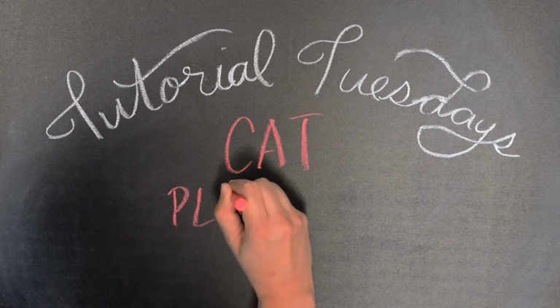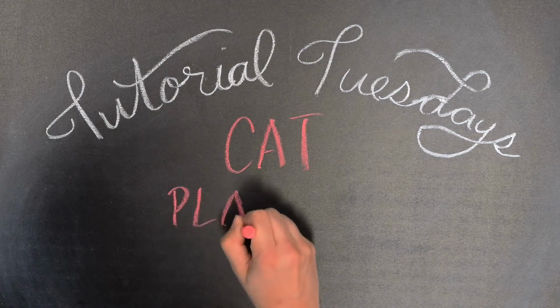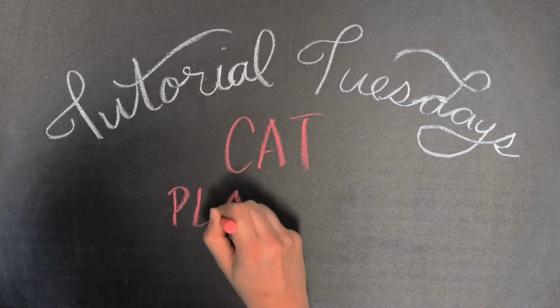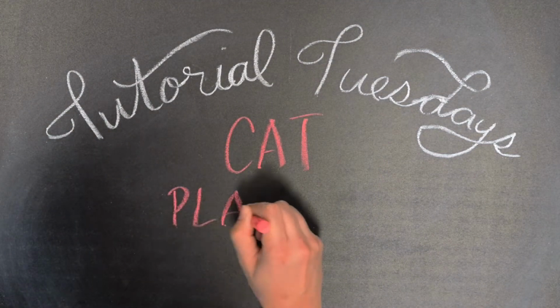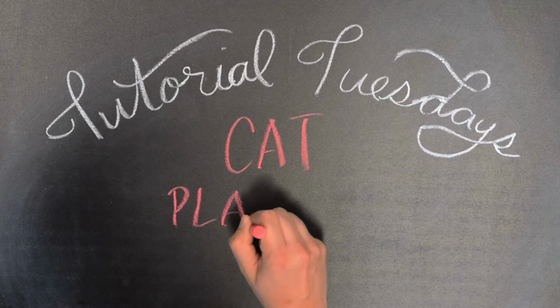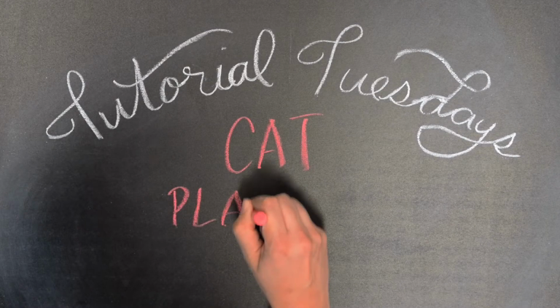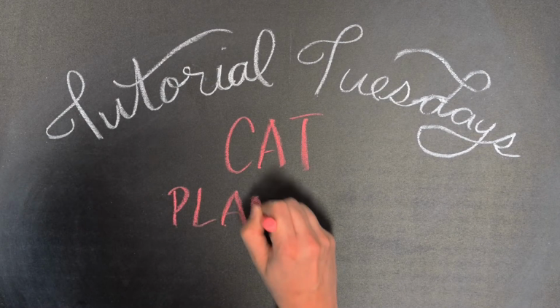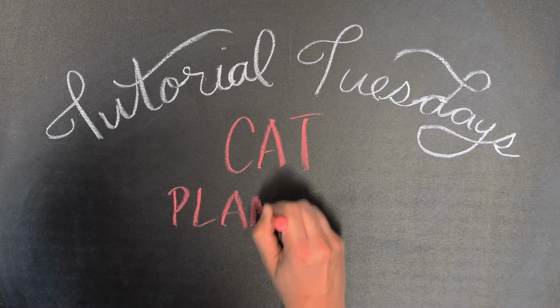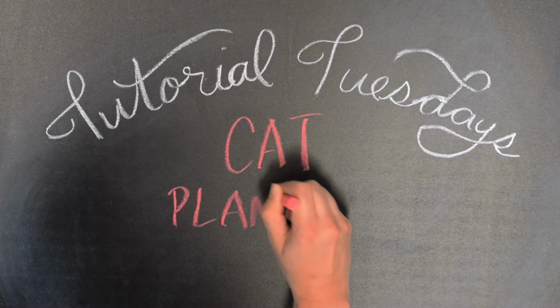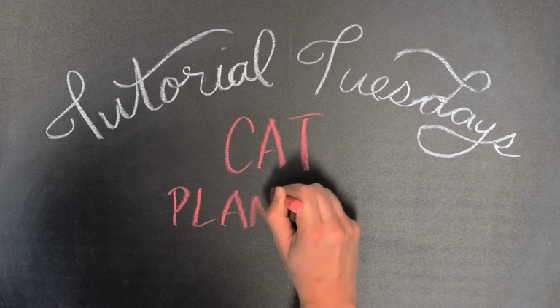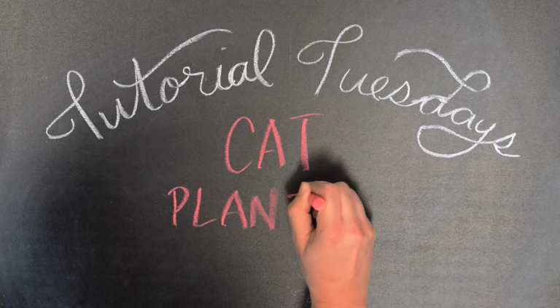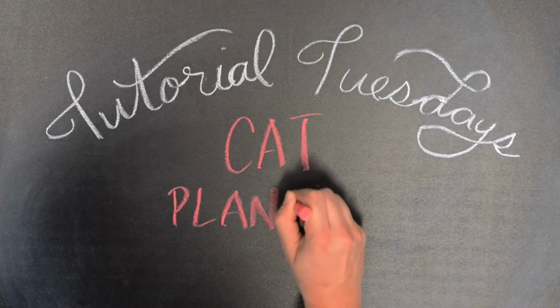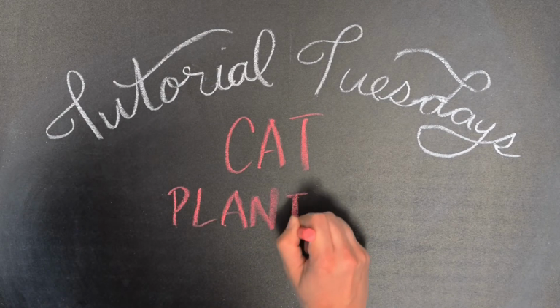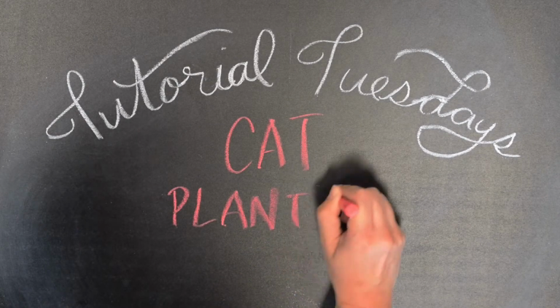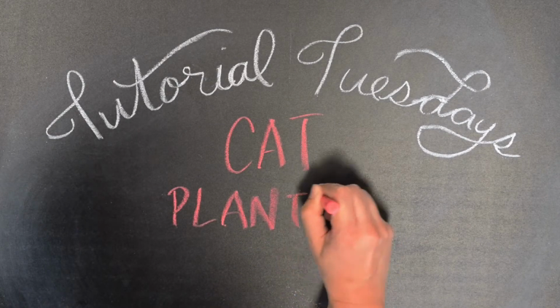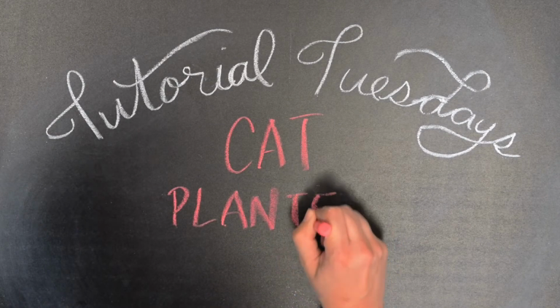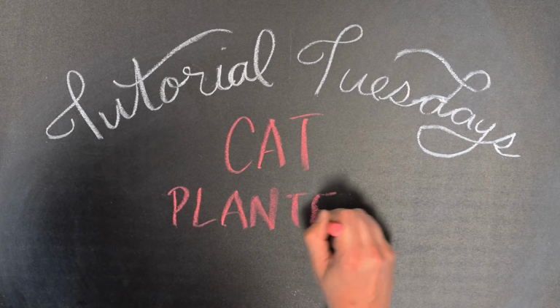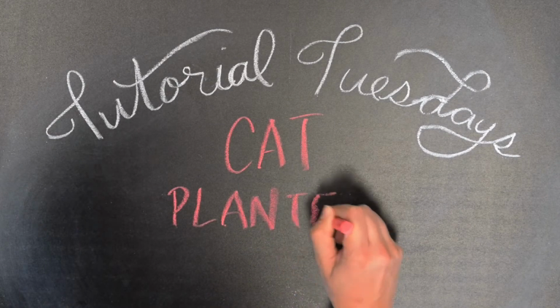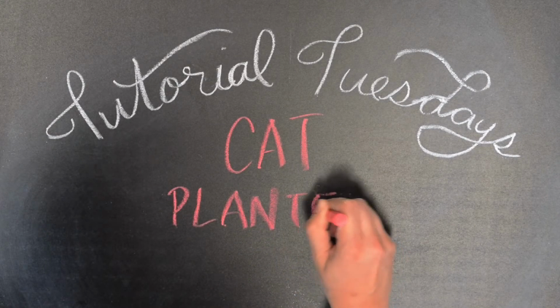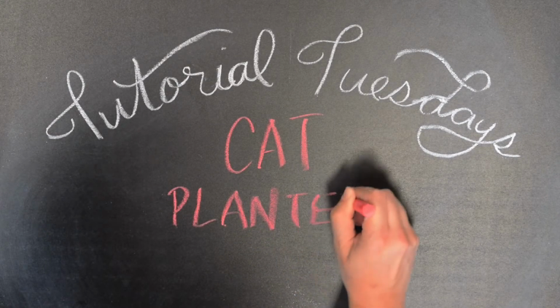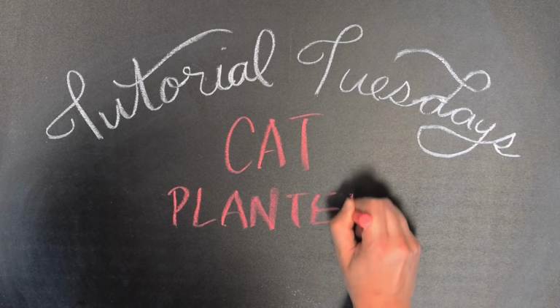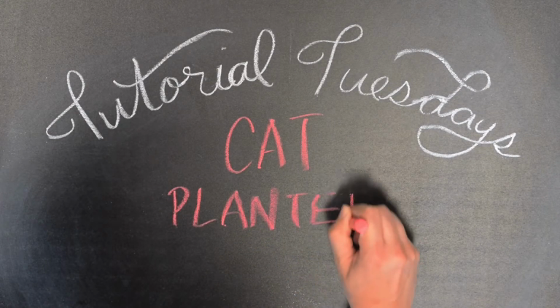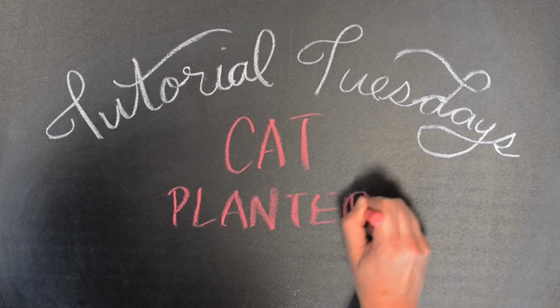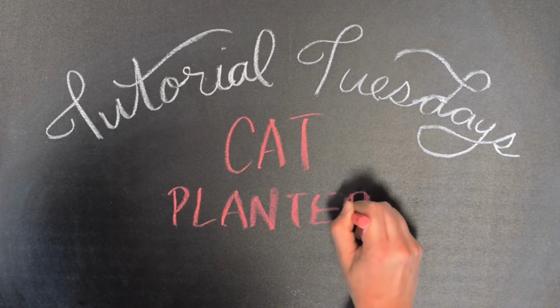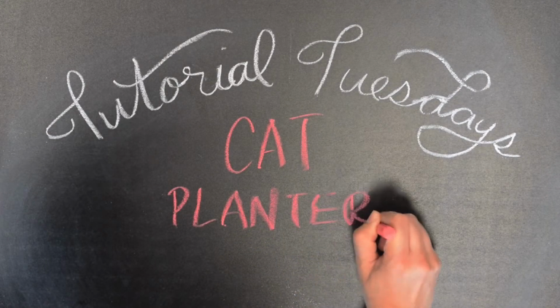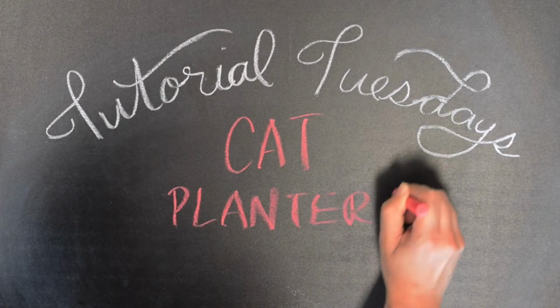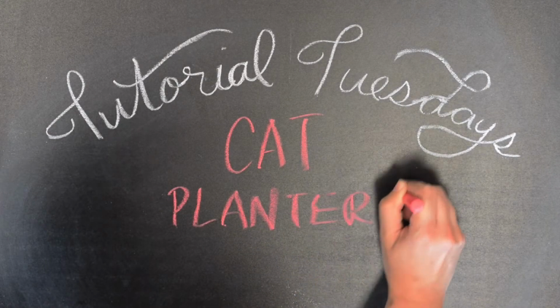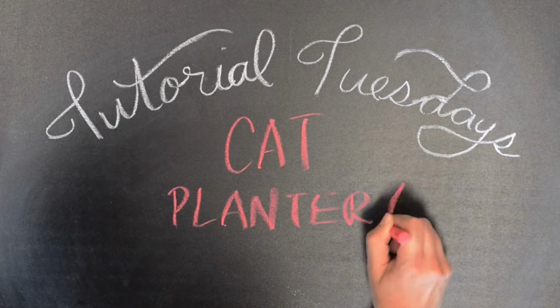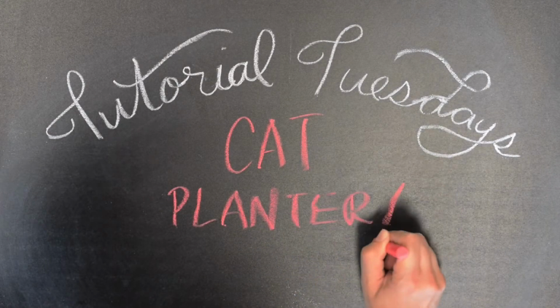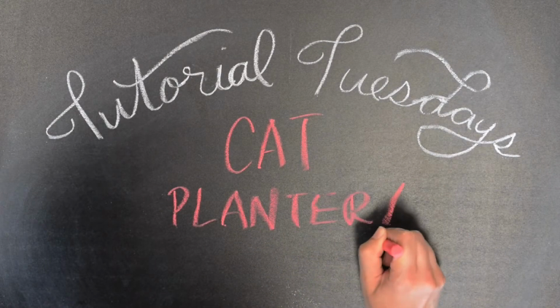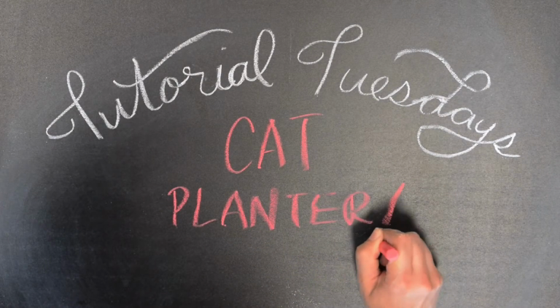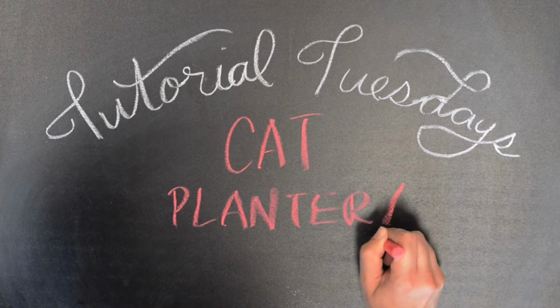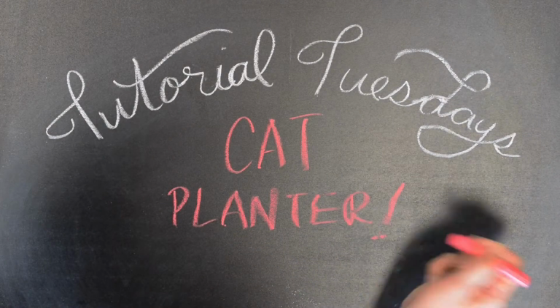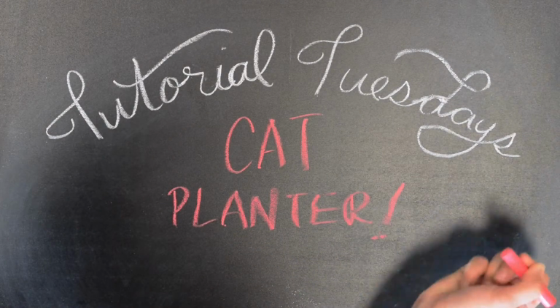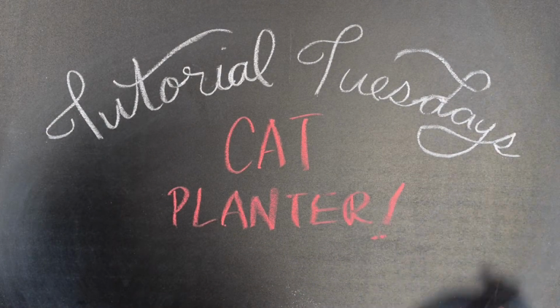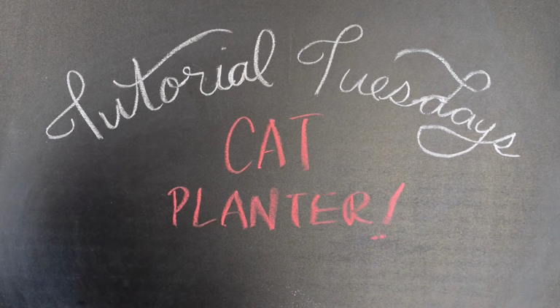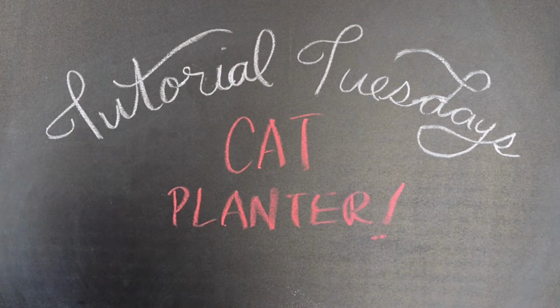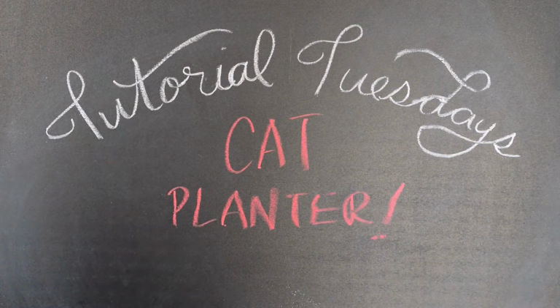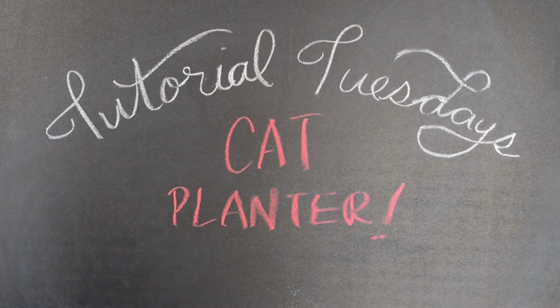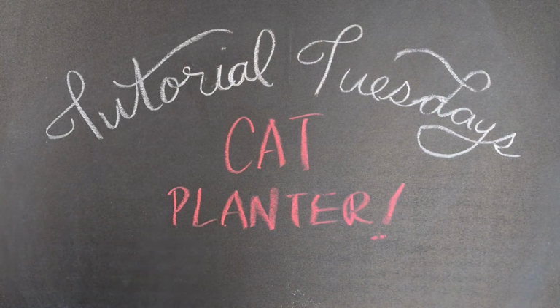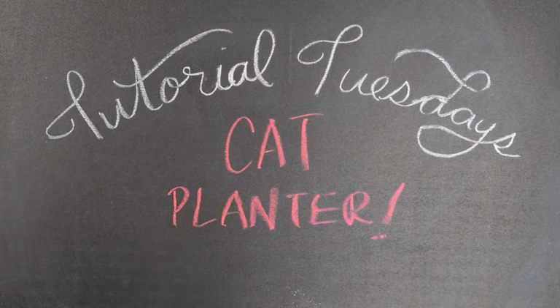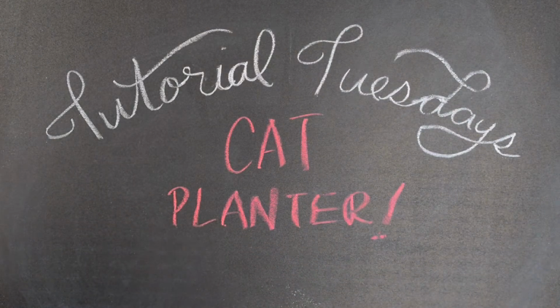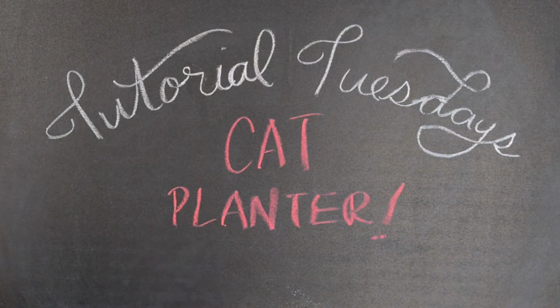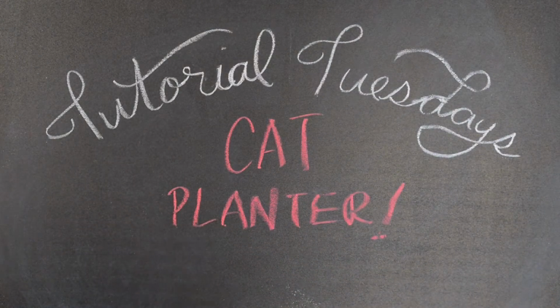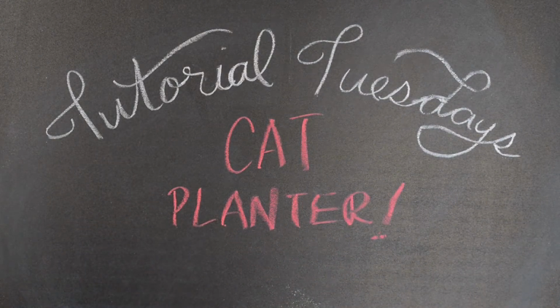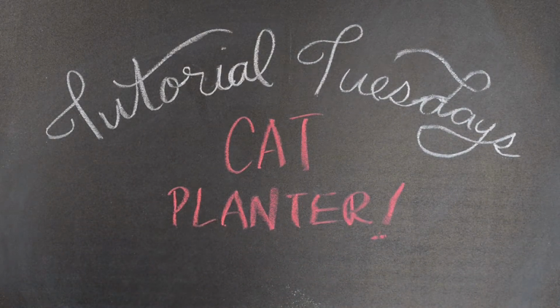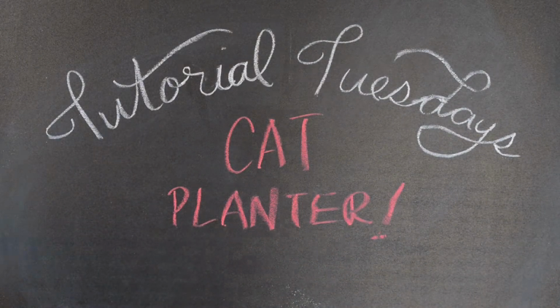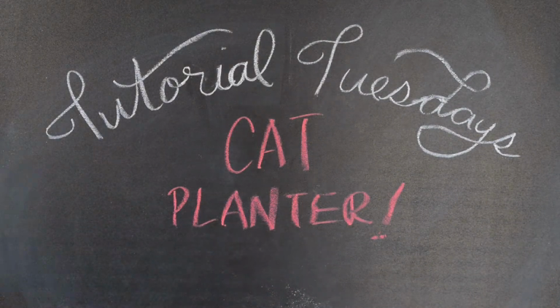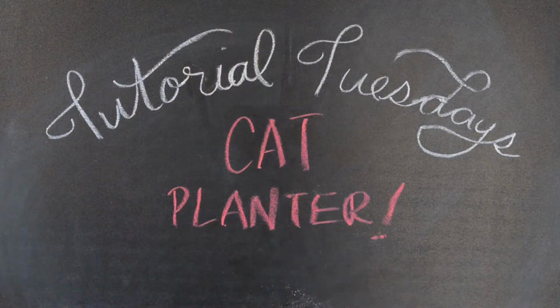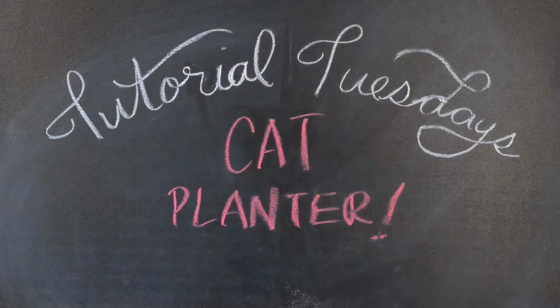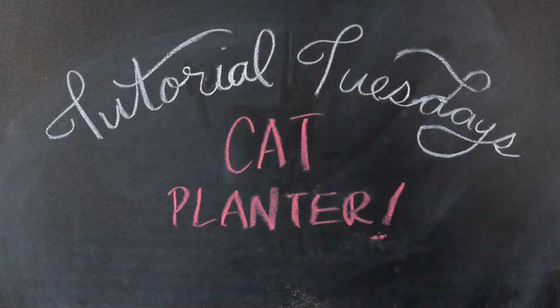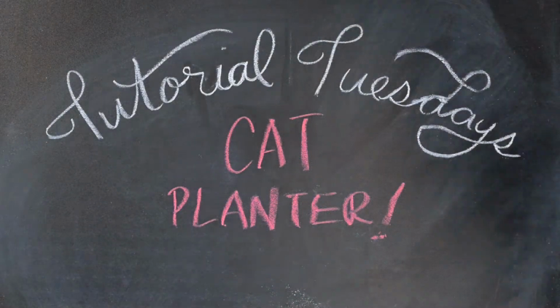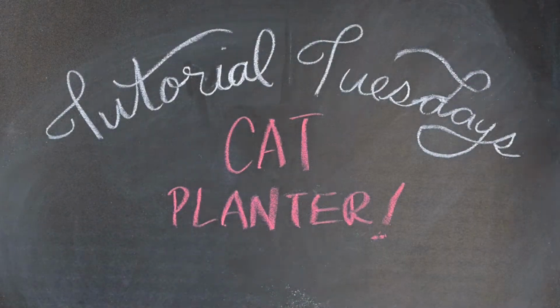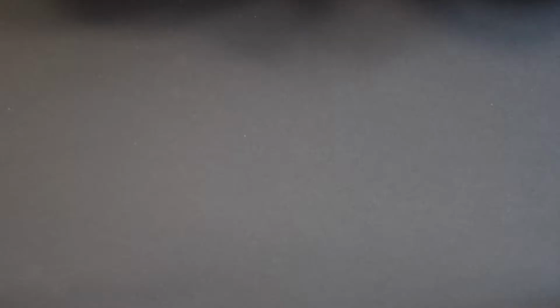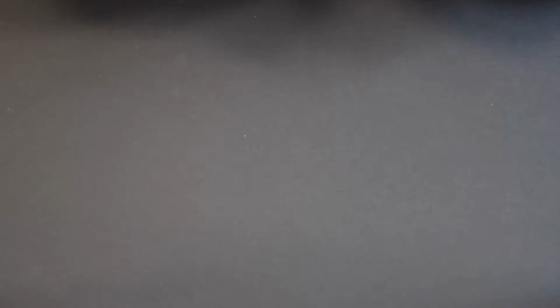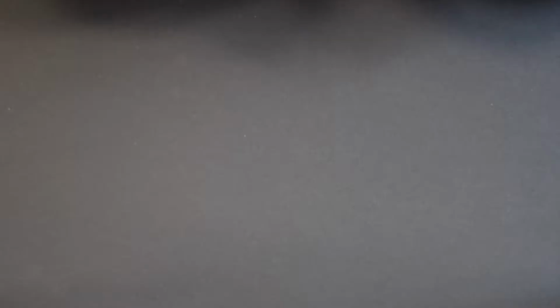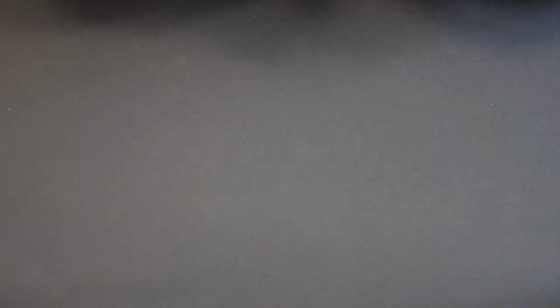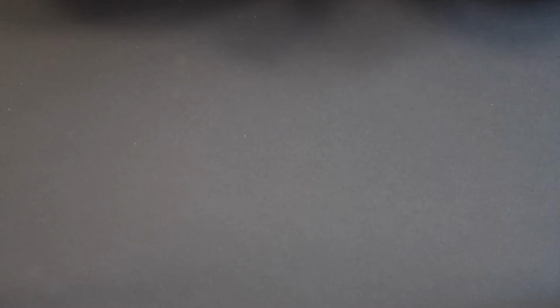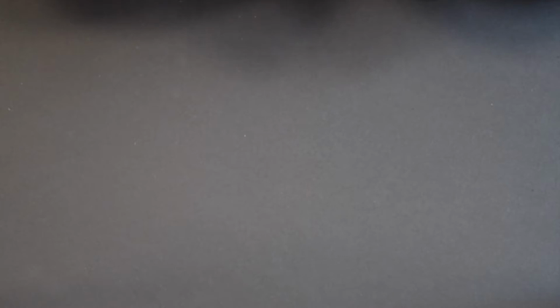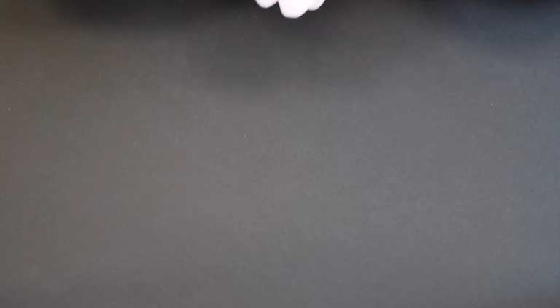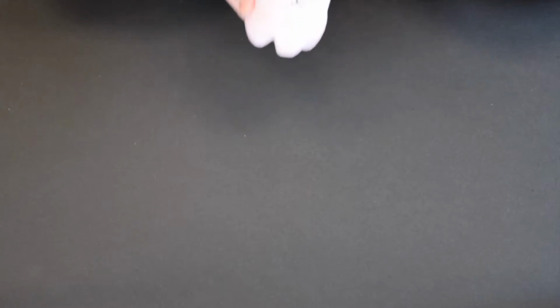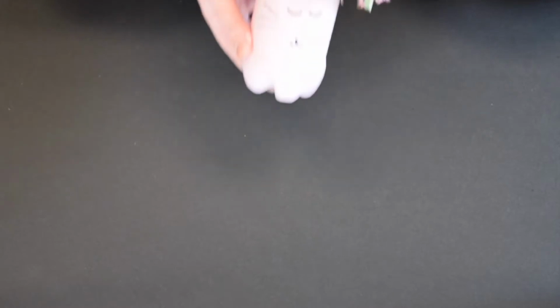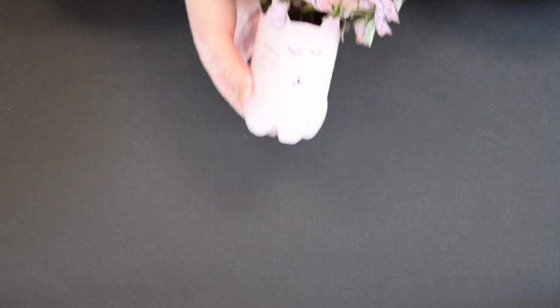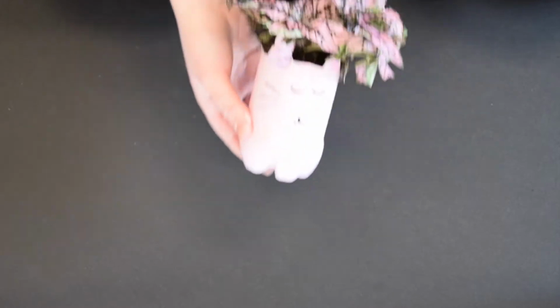Thanks for tuning in for Tutorial Tuesday. My name is Paige with the Programming Team, and today we're going to learn how to make a cat planter.